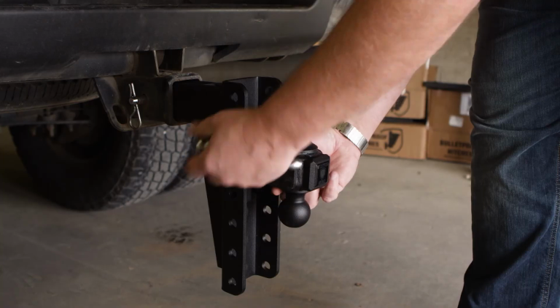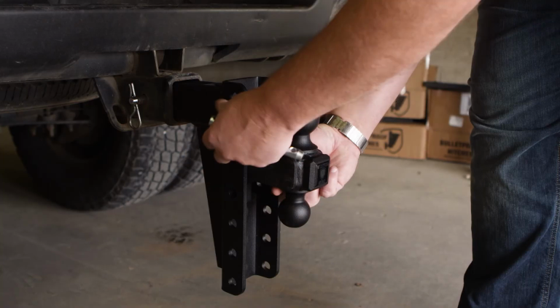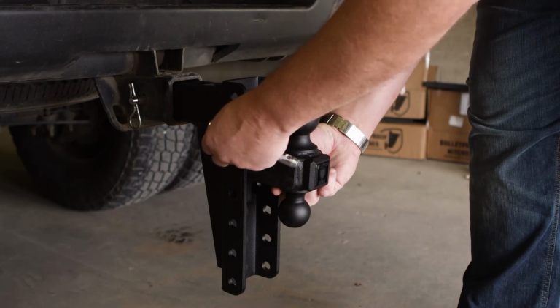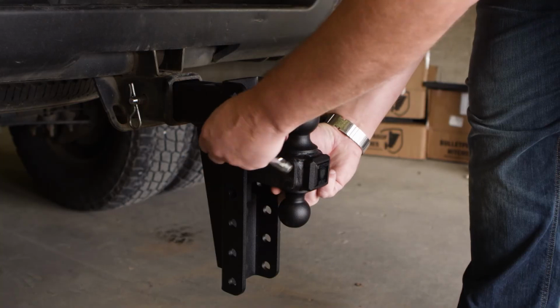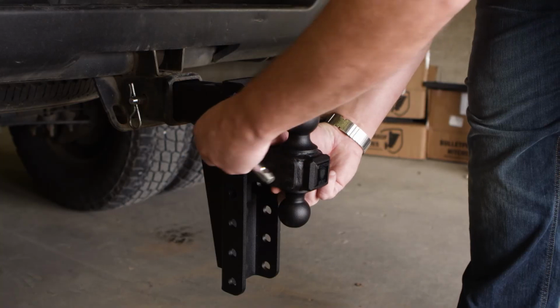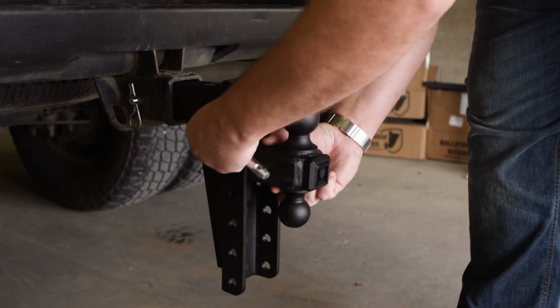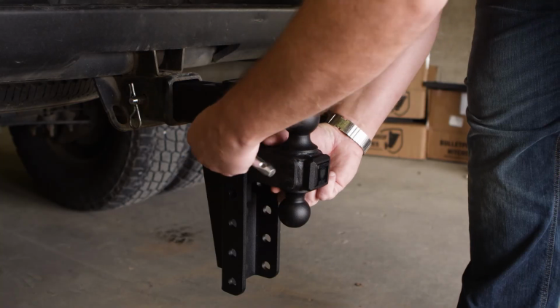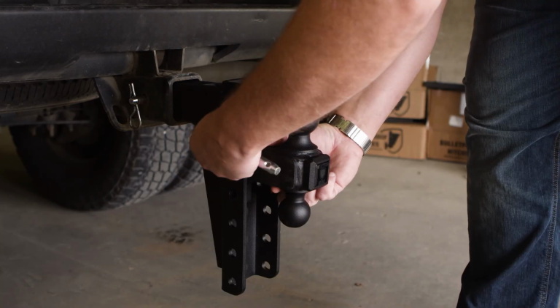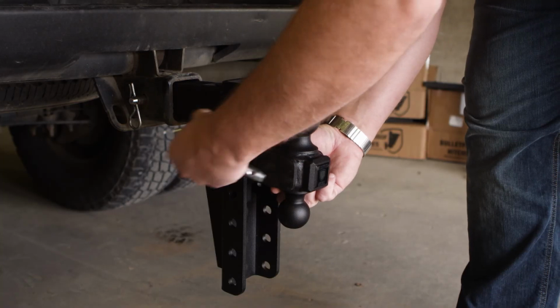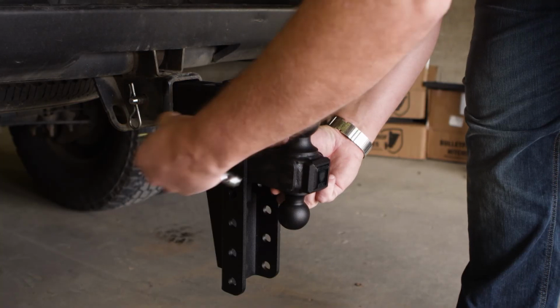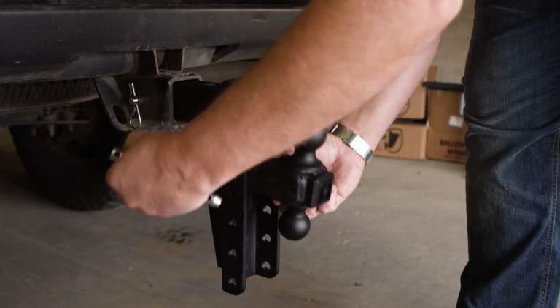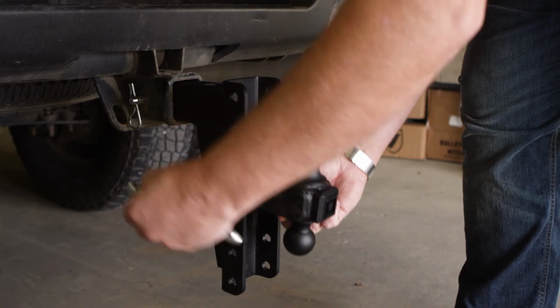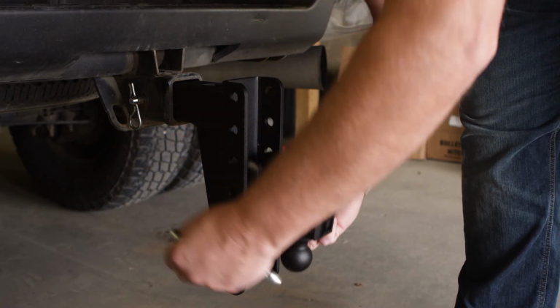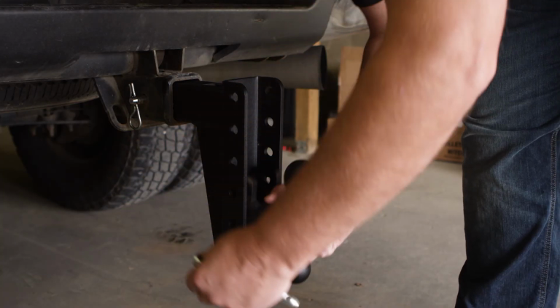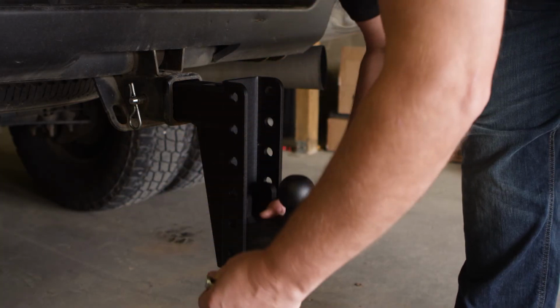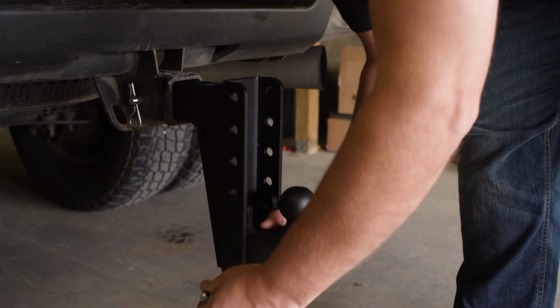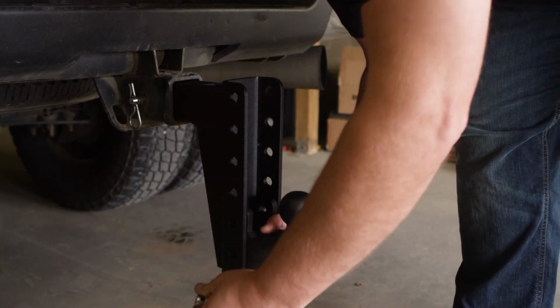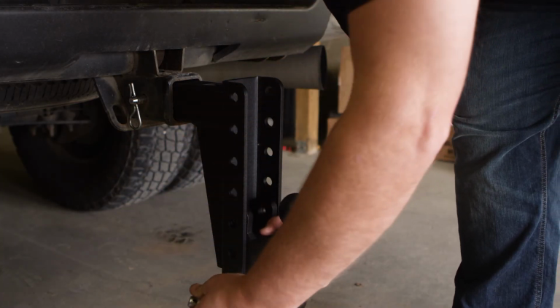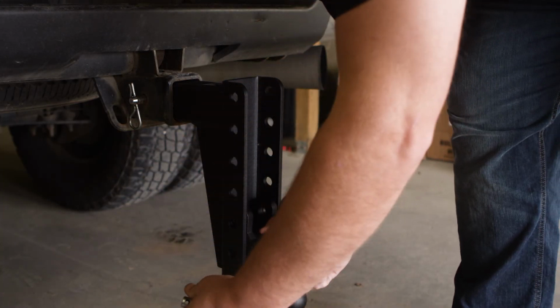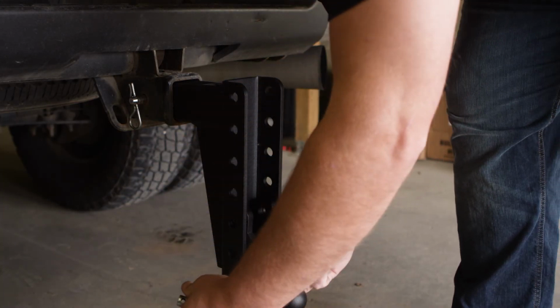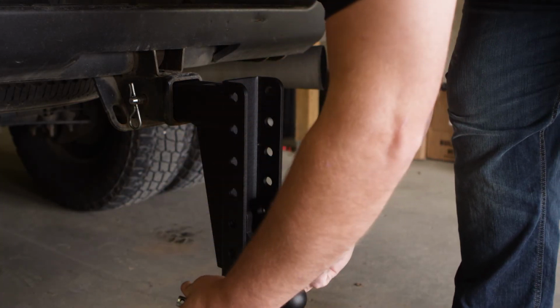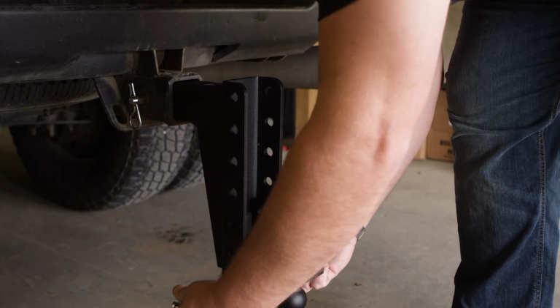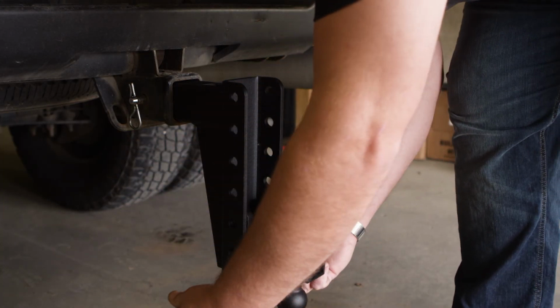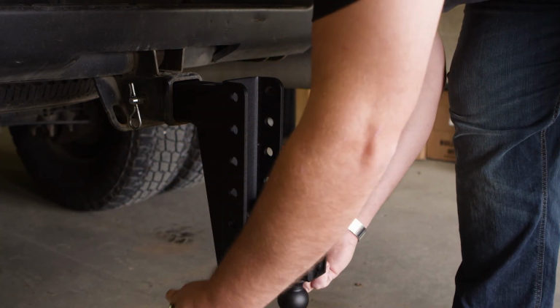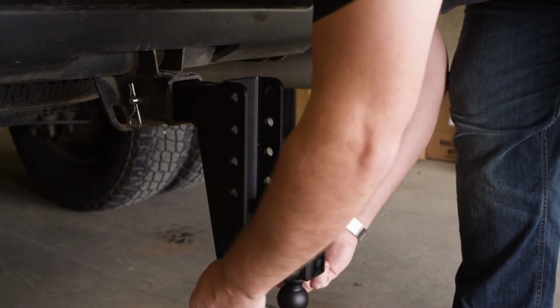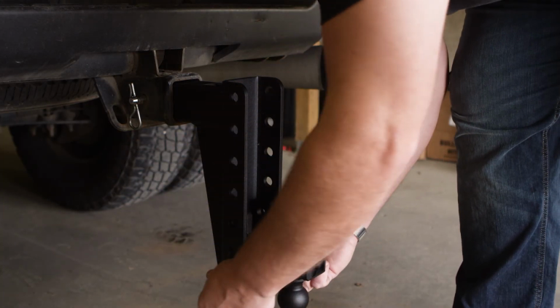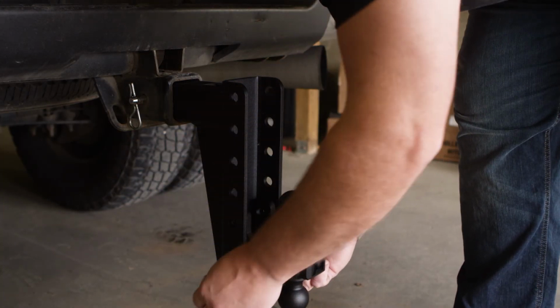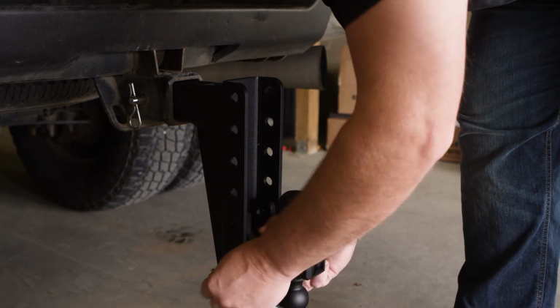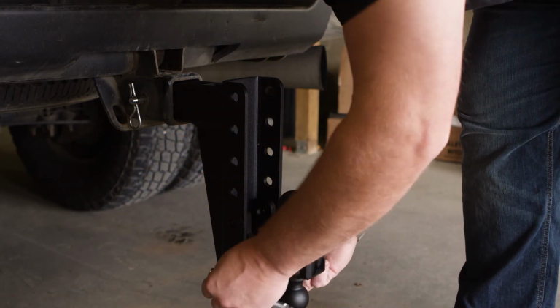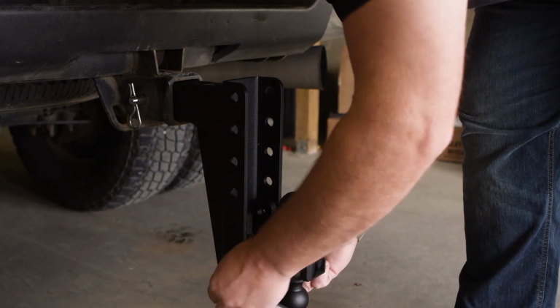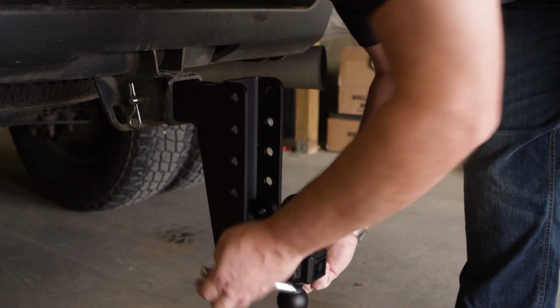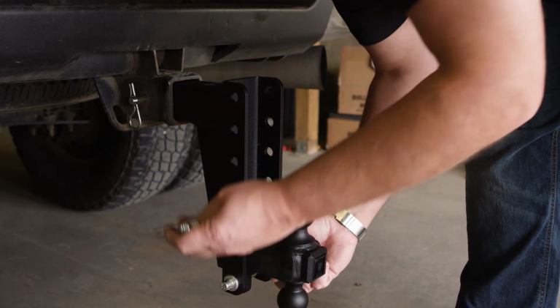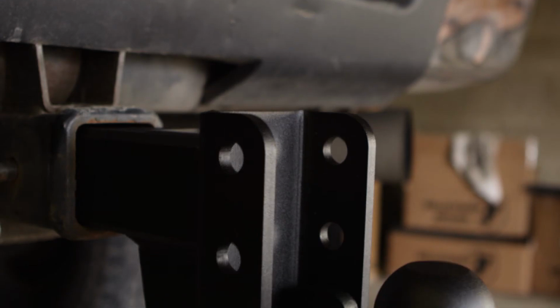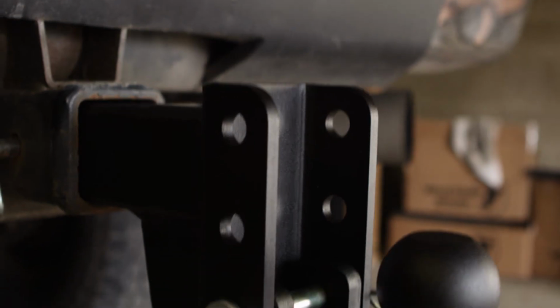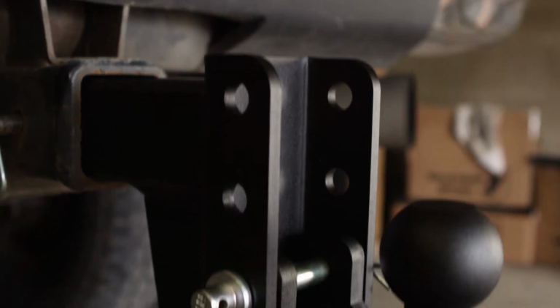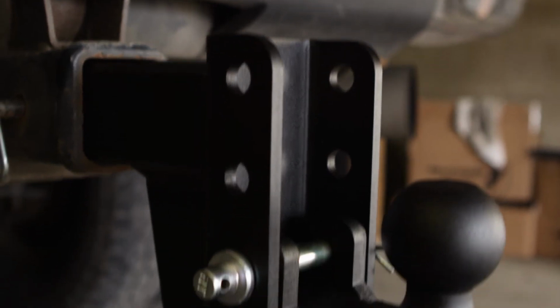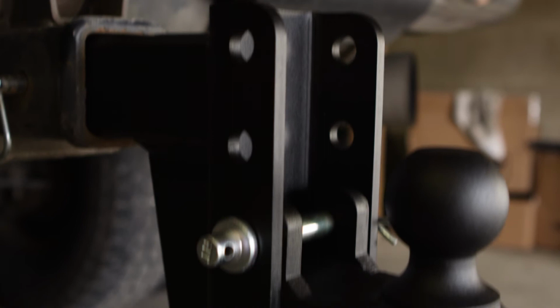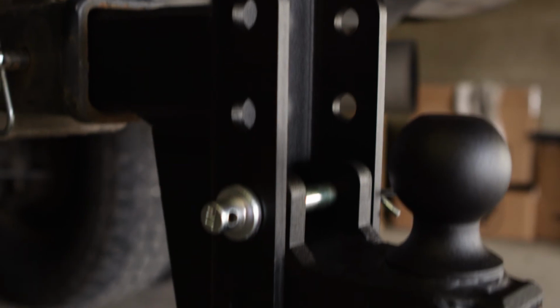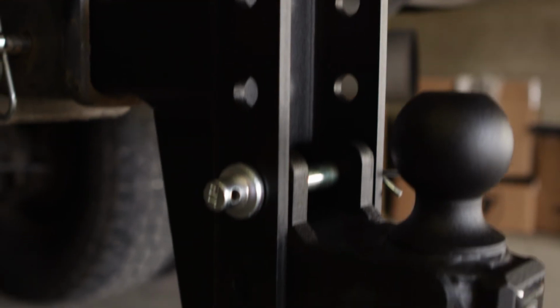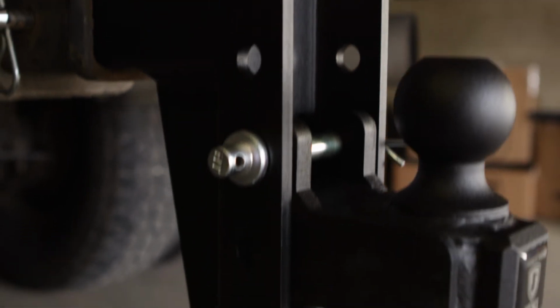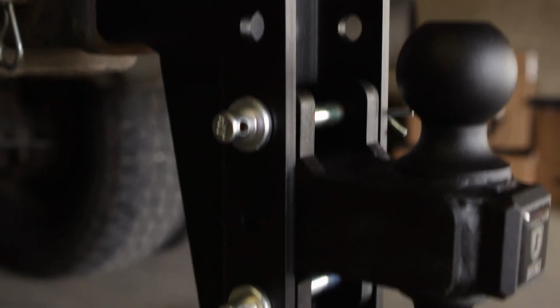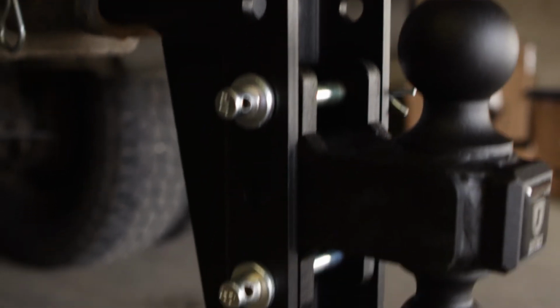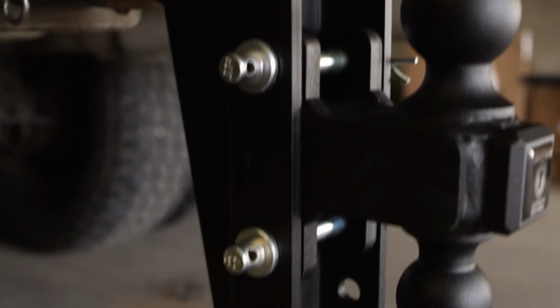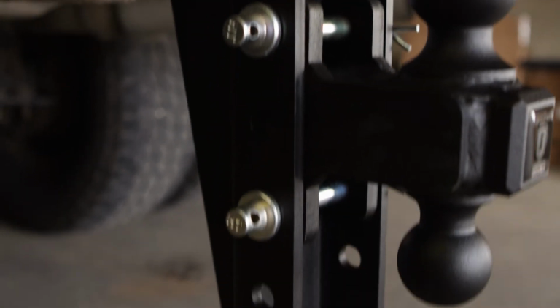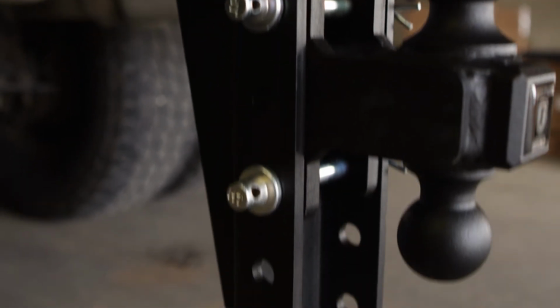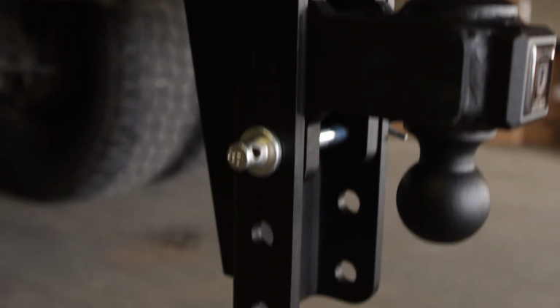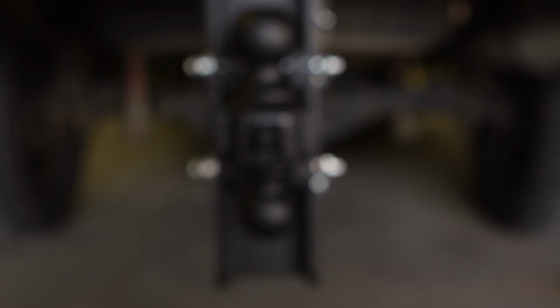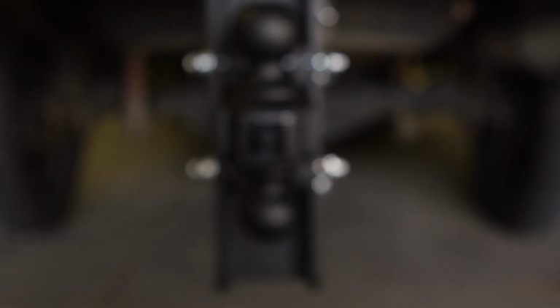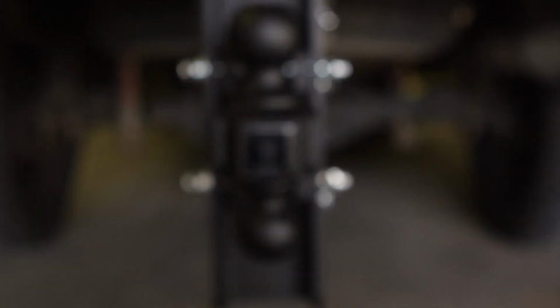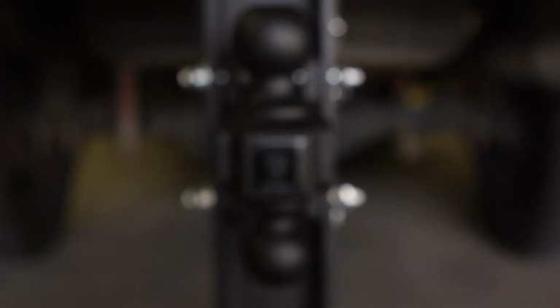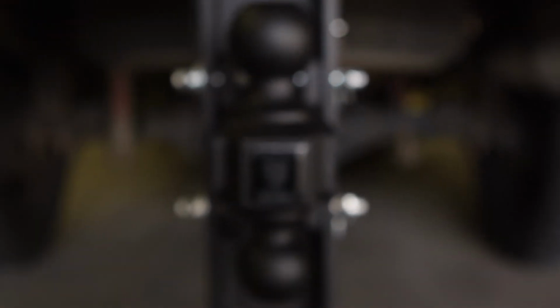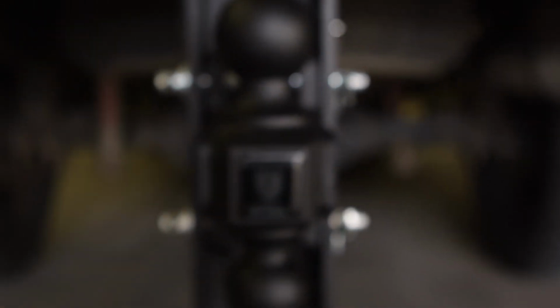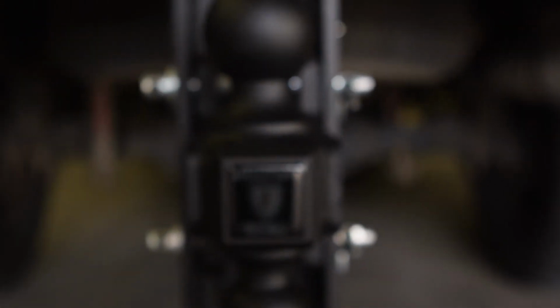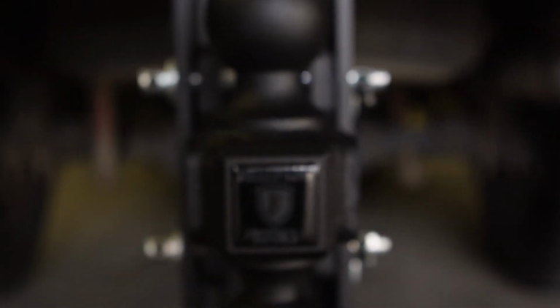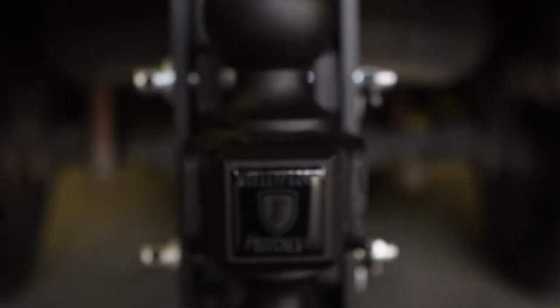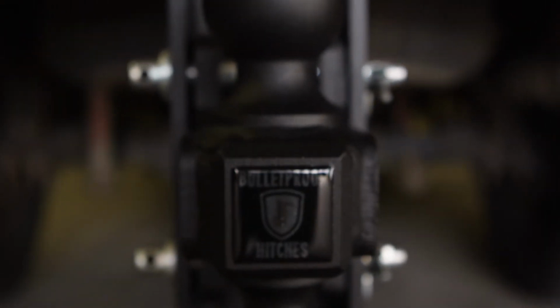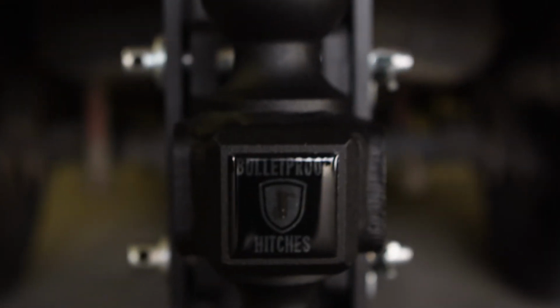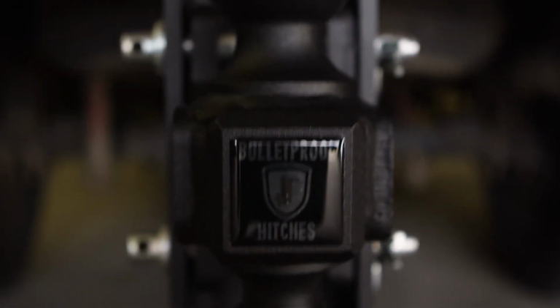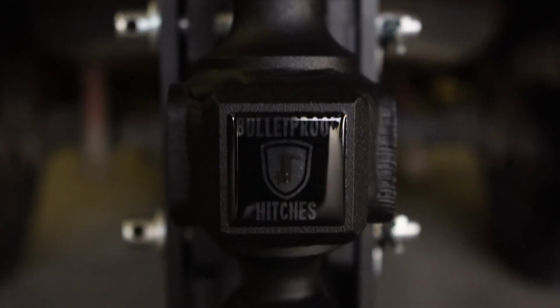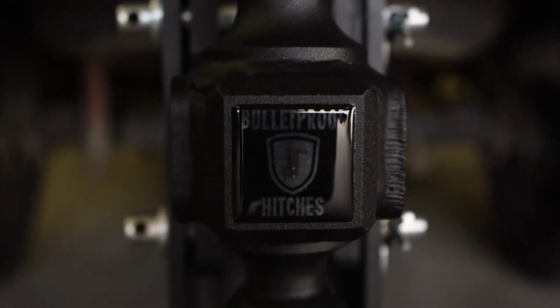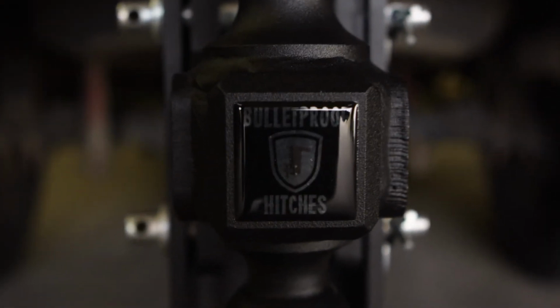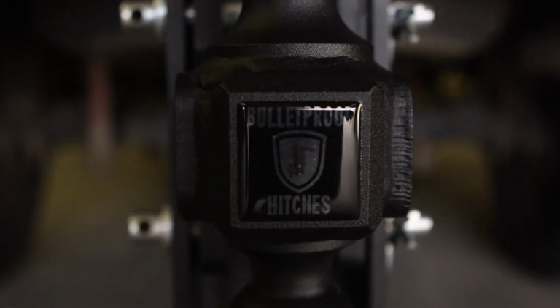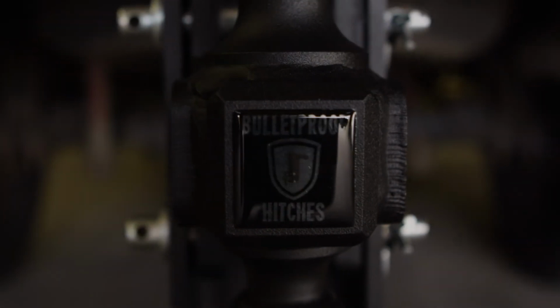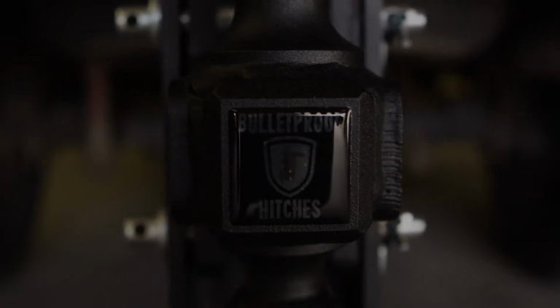If you are unsure or have any questions, please contact us so we can assist you in getting the correct hitch for your vehicle.